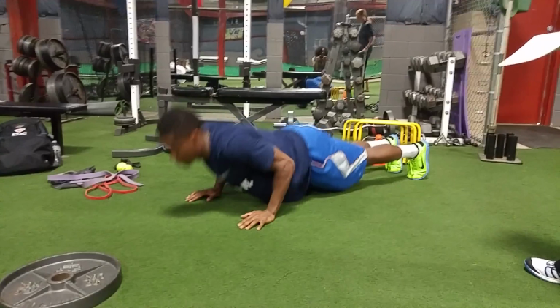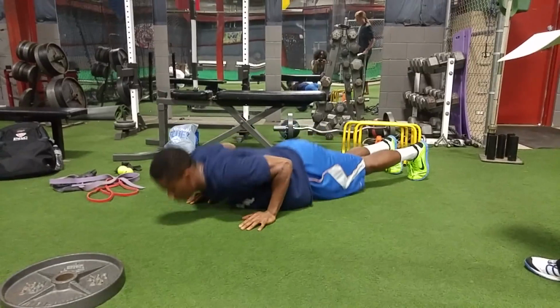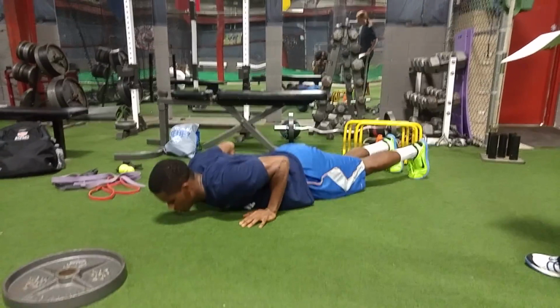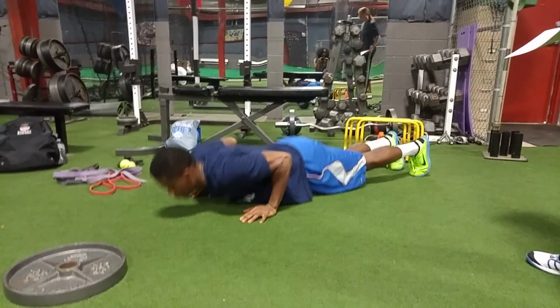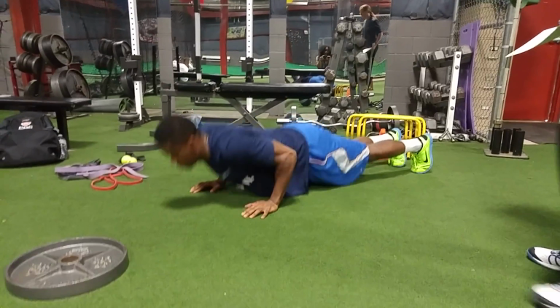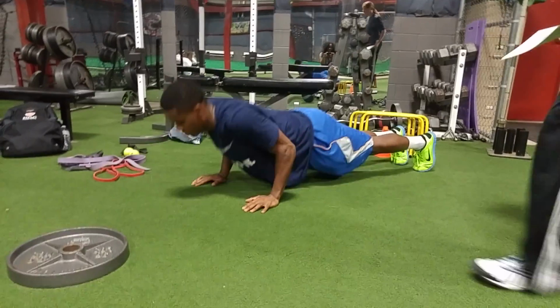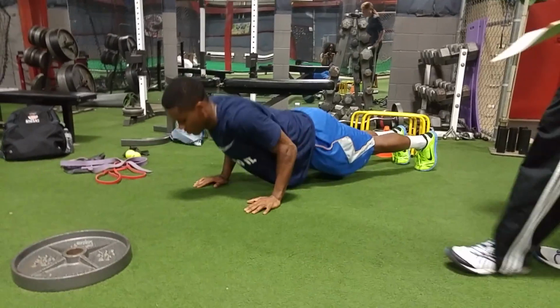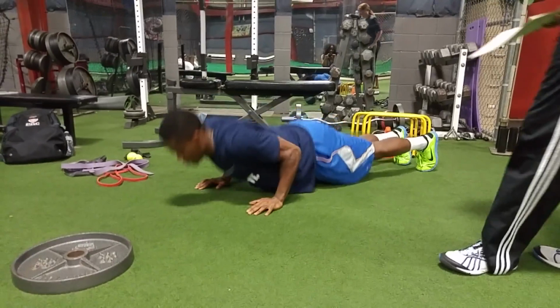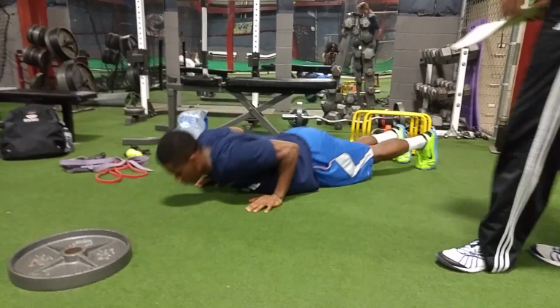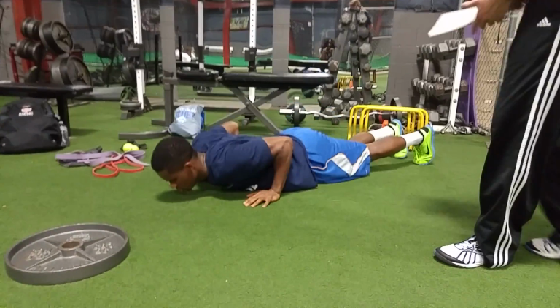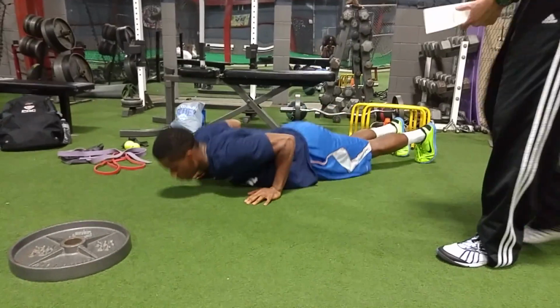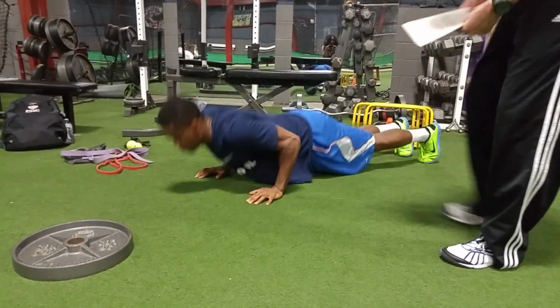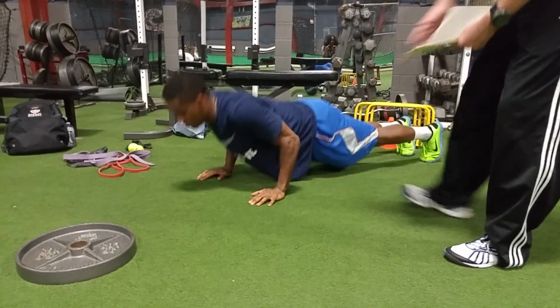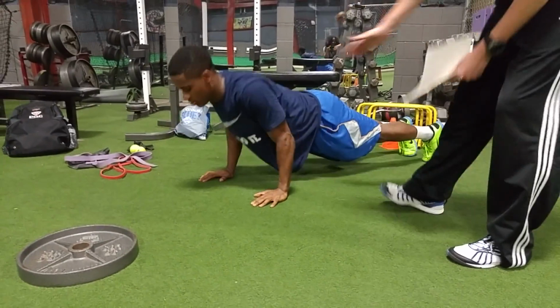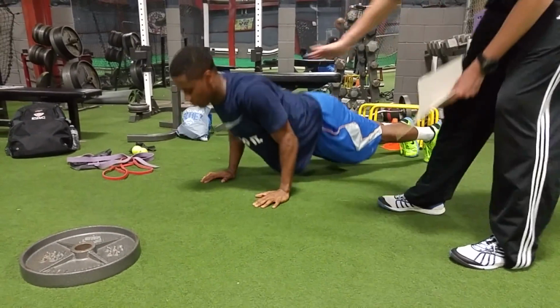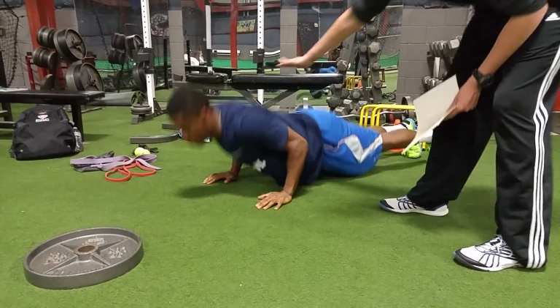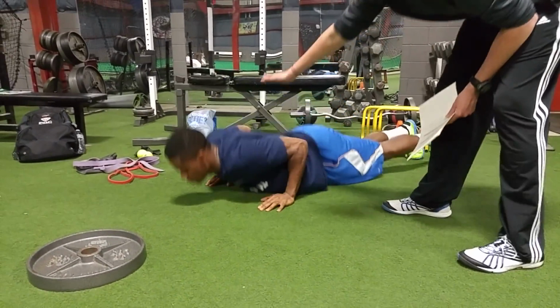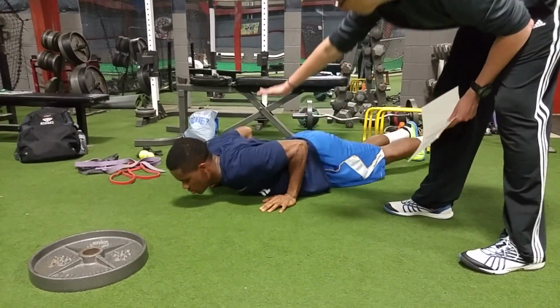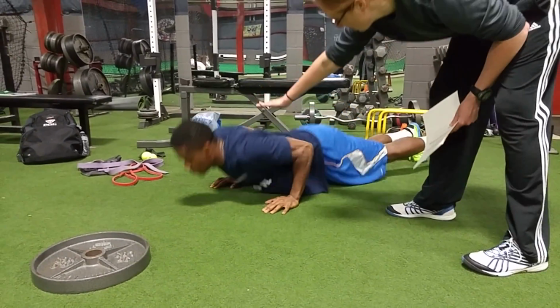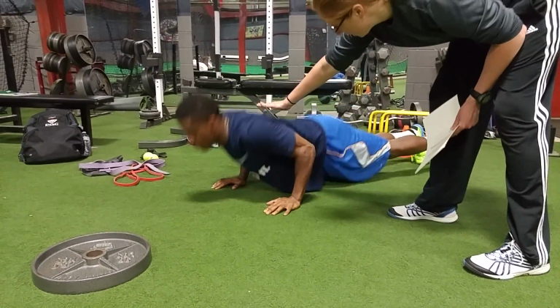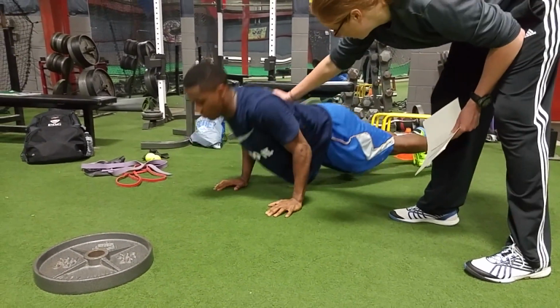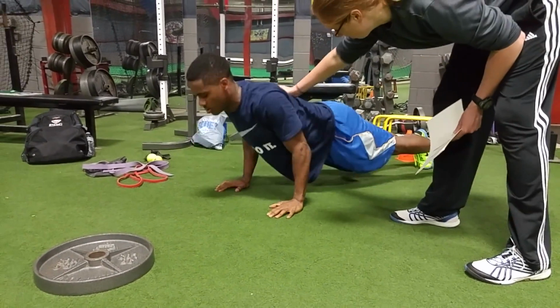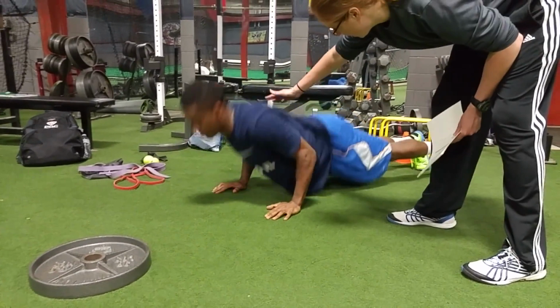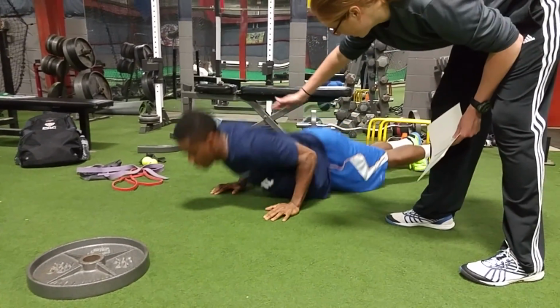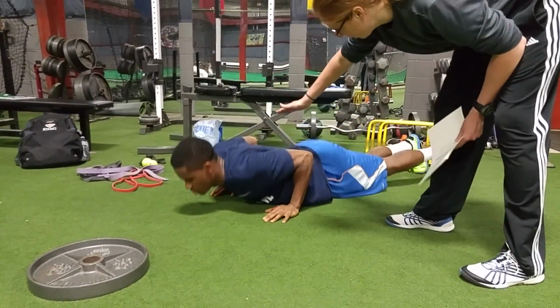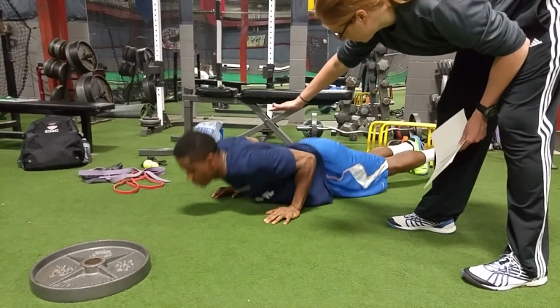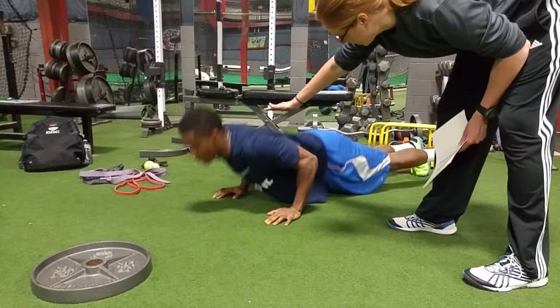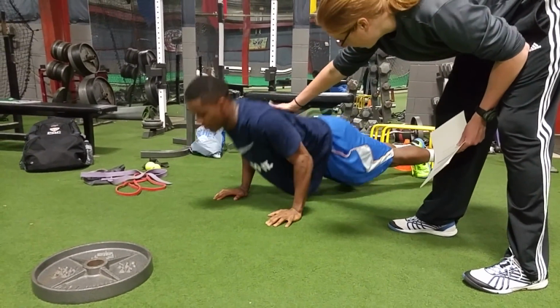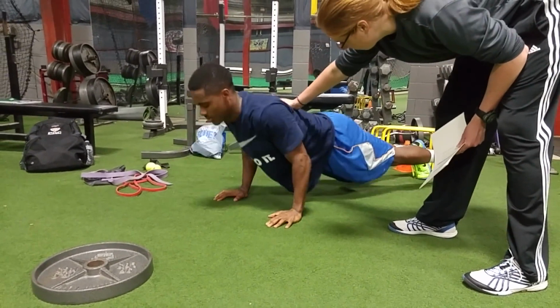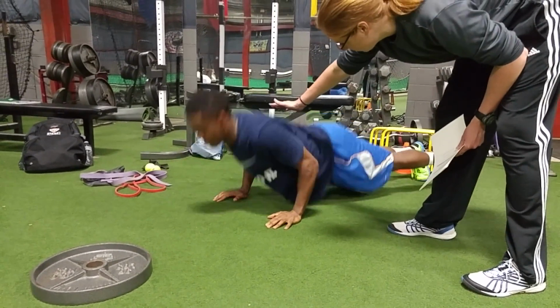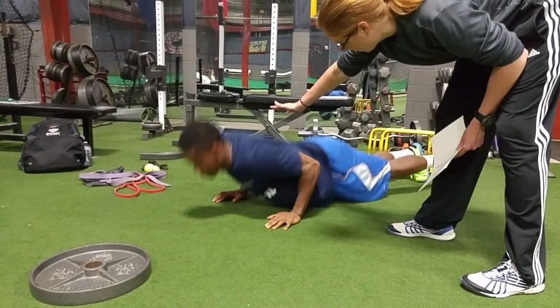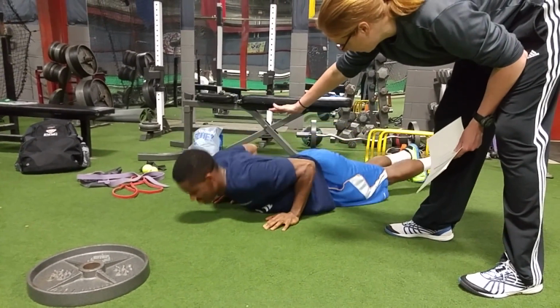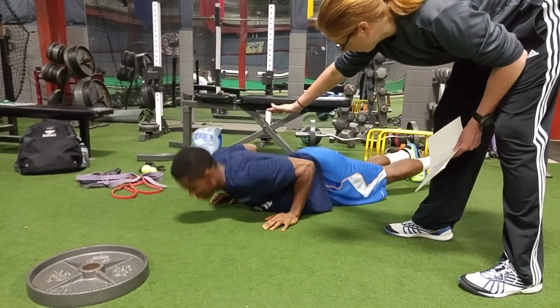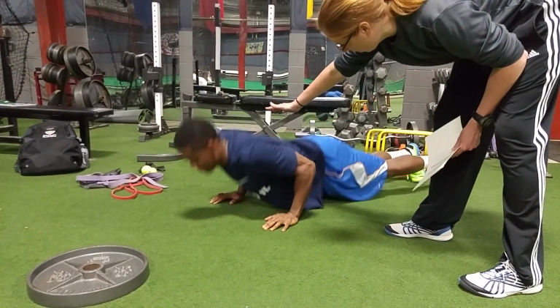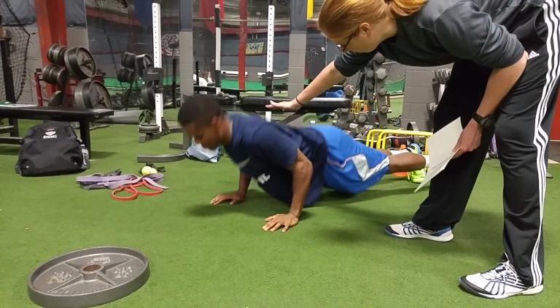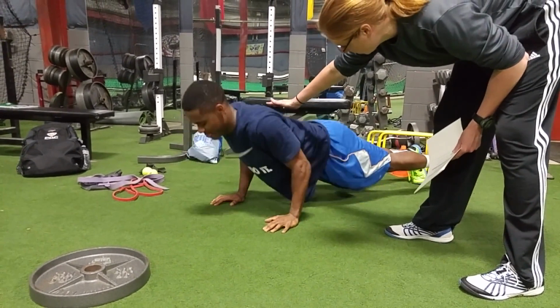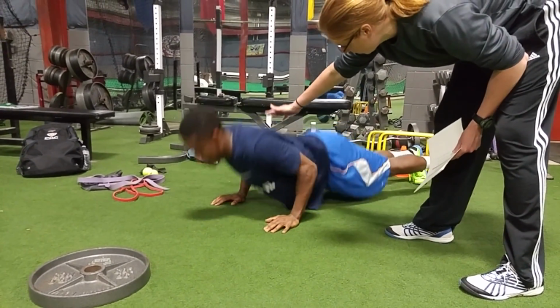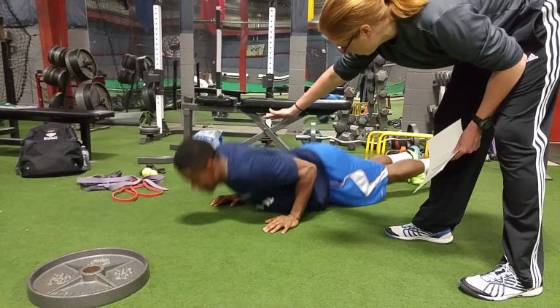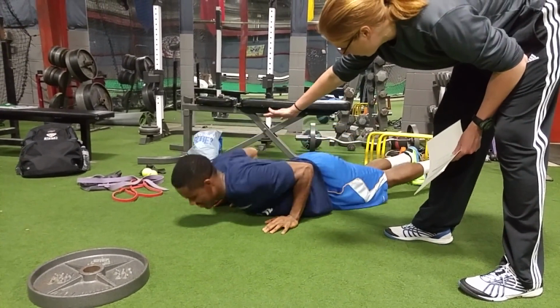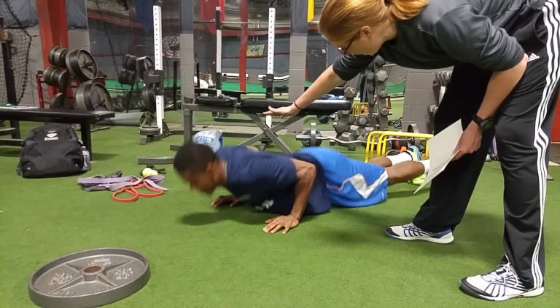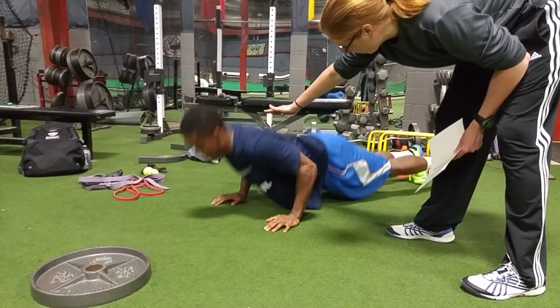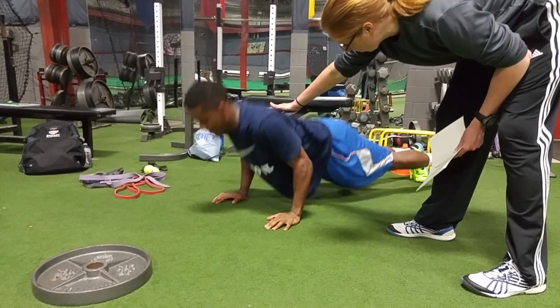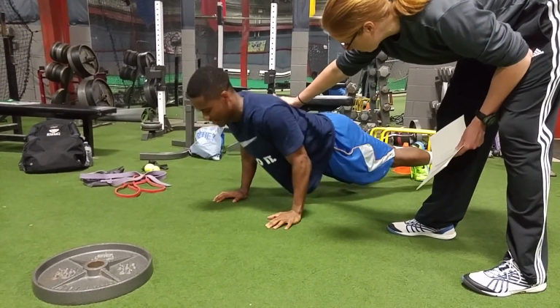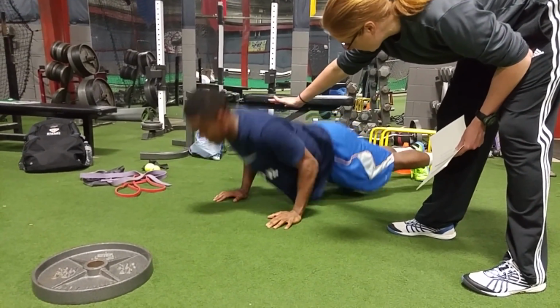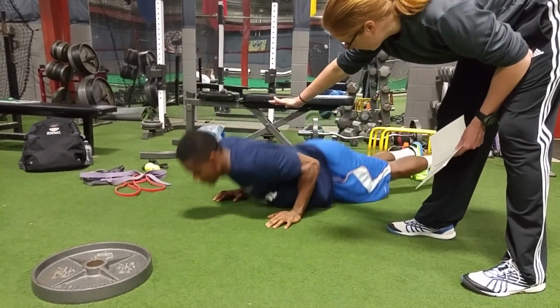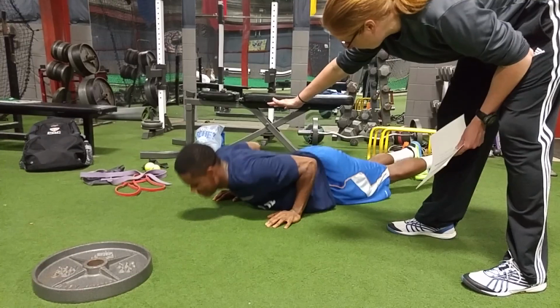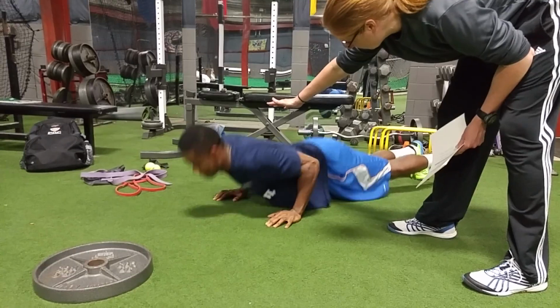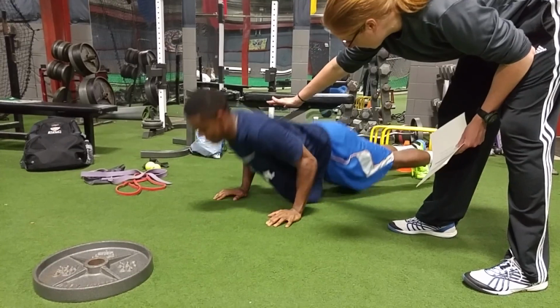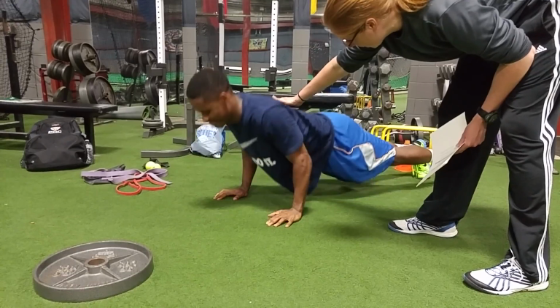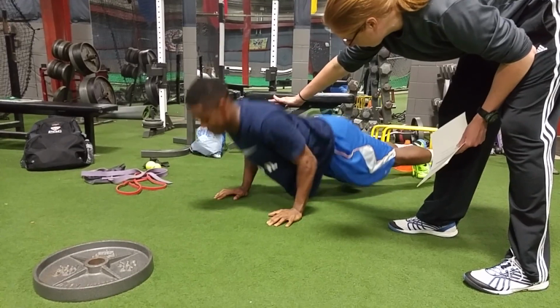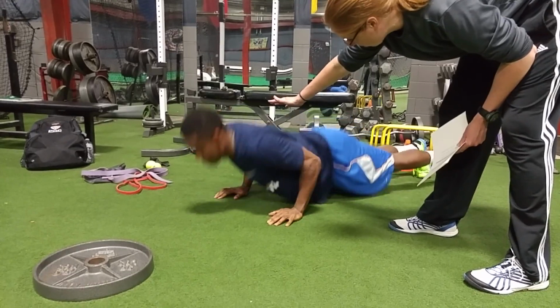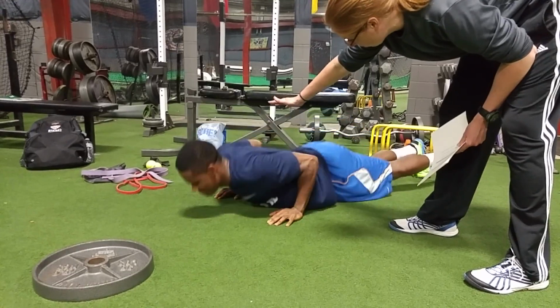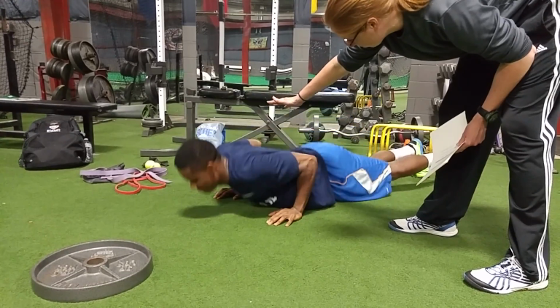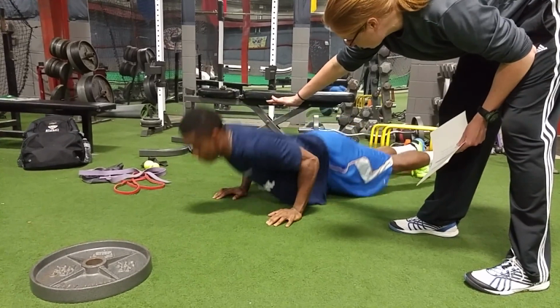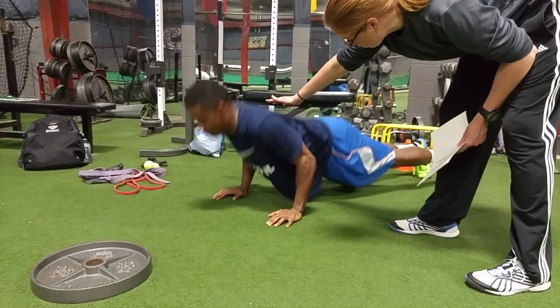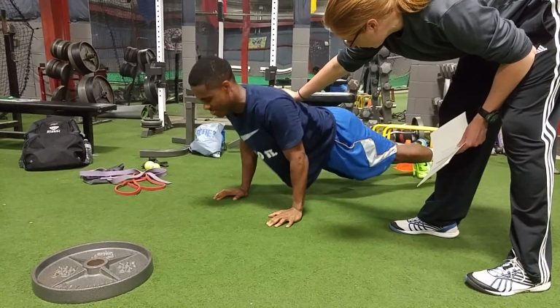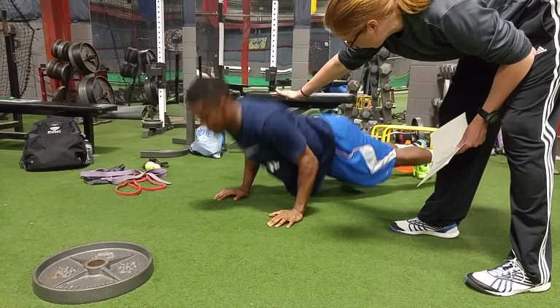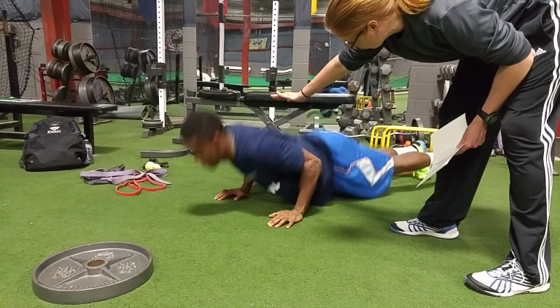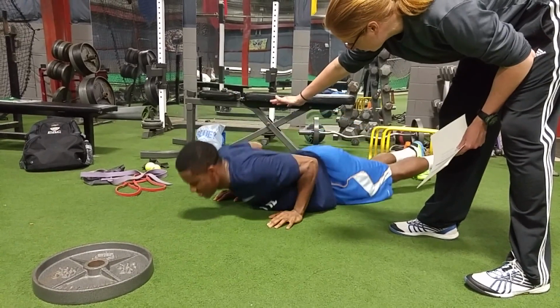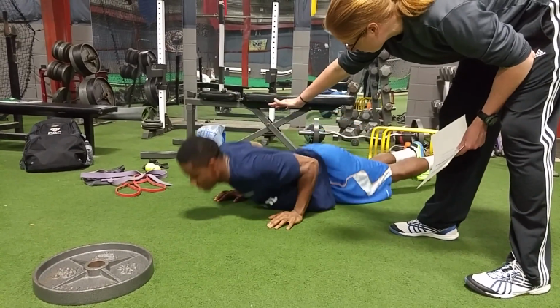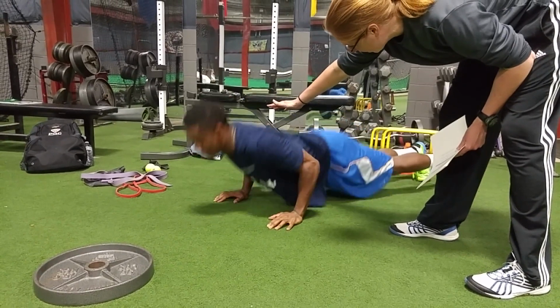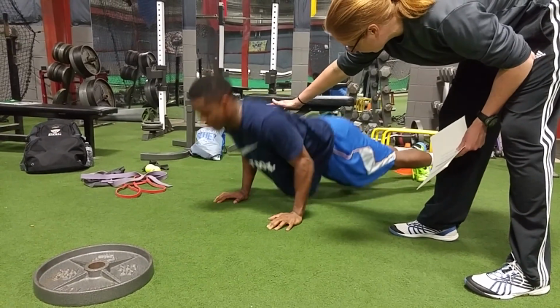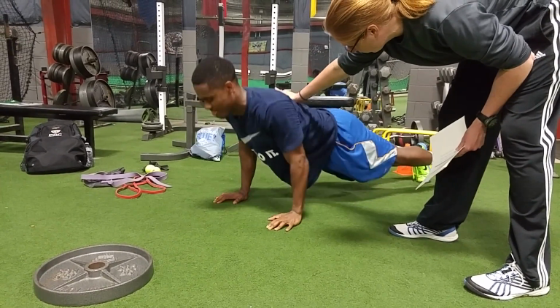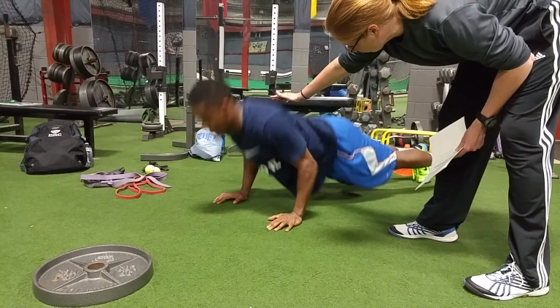All the way up, all the way up. Hit my hand every time. There you go. Higher — where's my hand? Find my hand. Reach for my hand. Reach for my hand. Good.